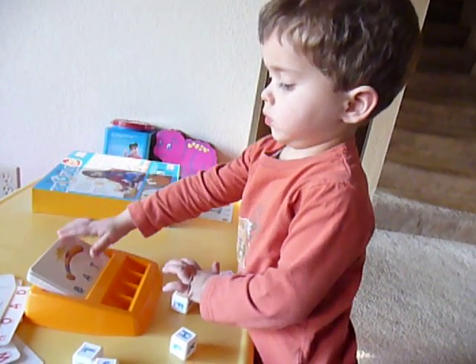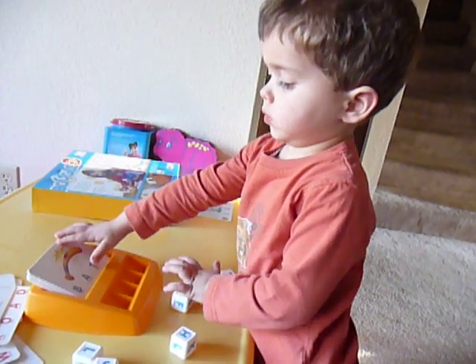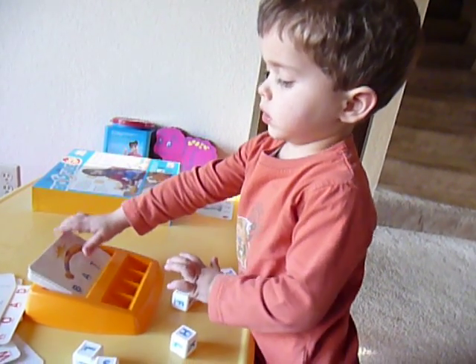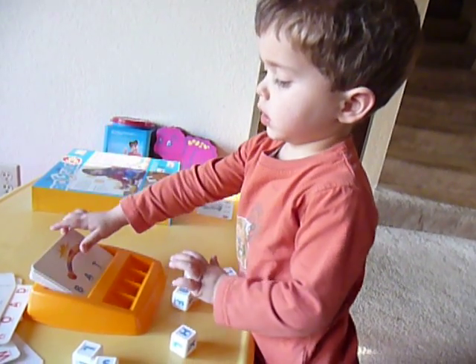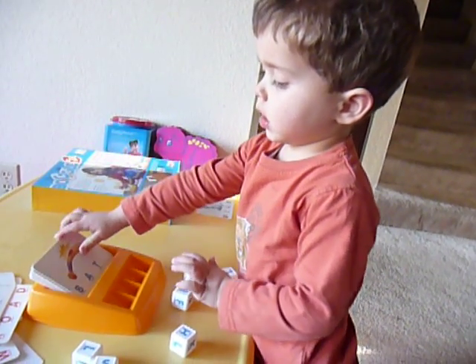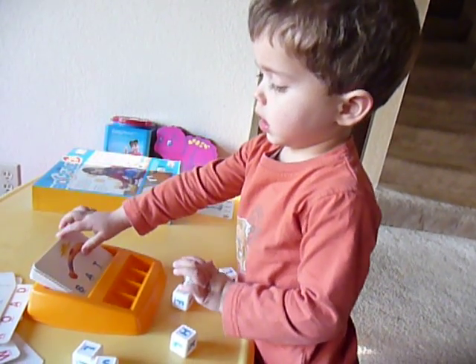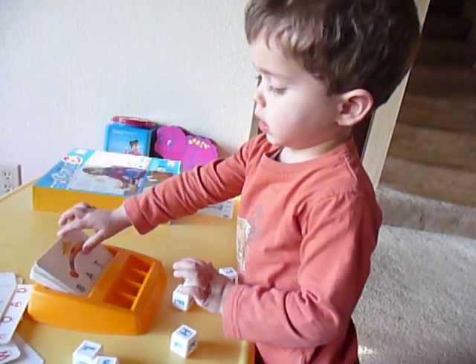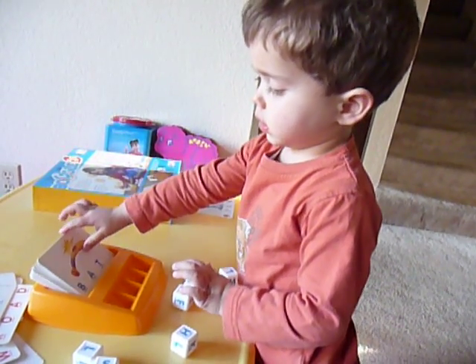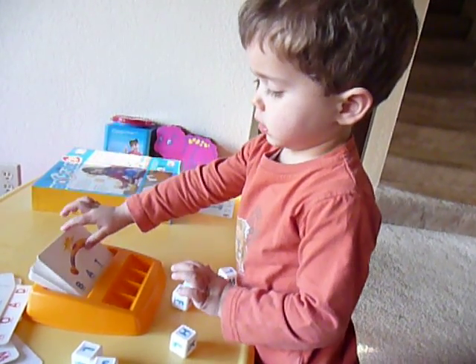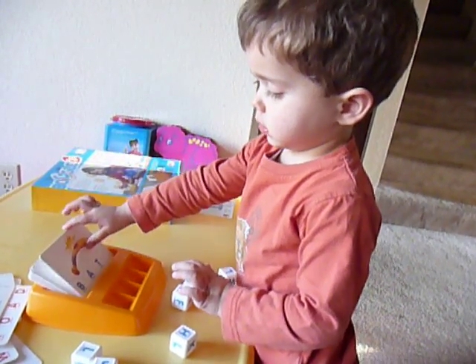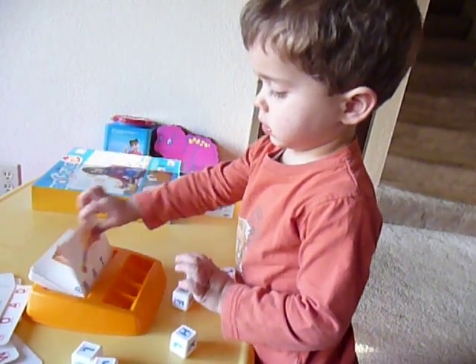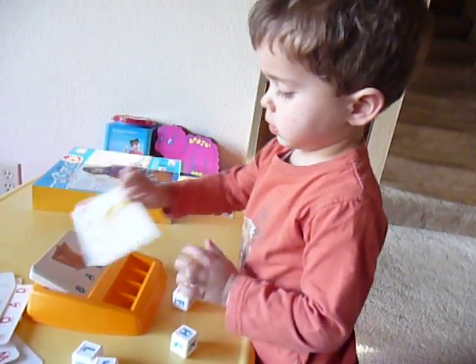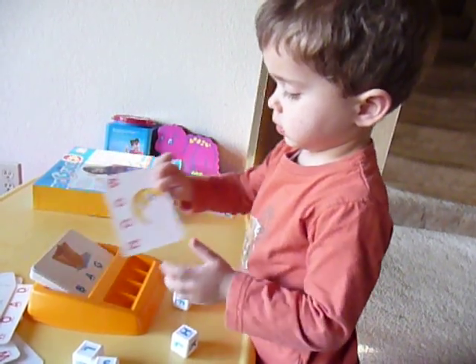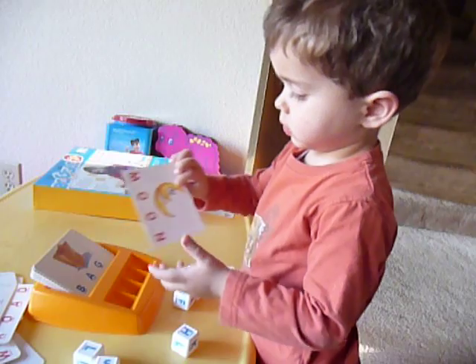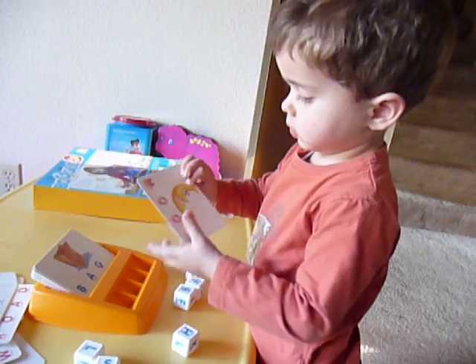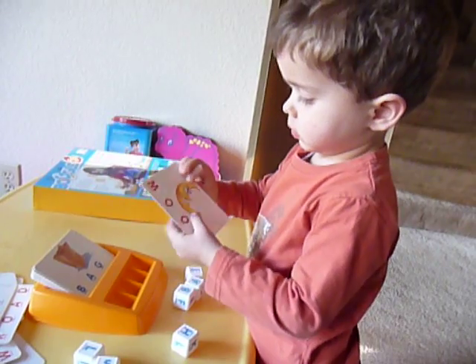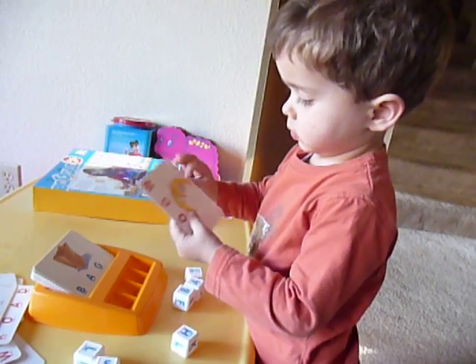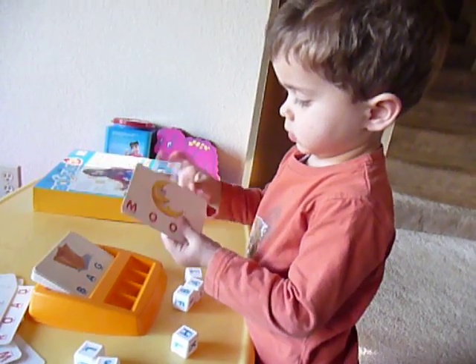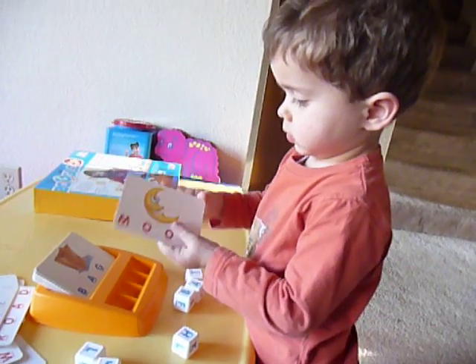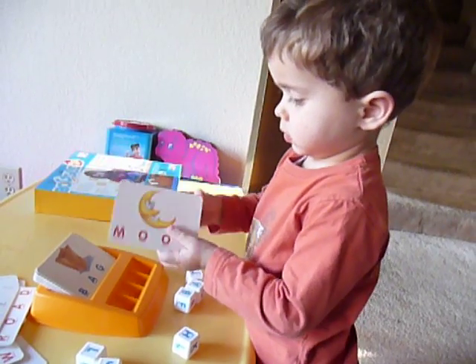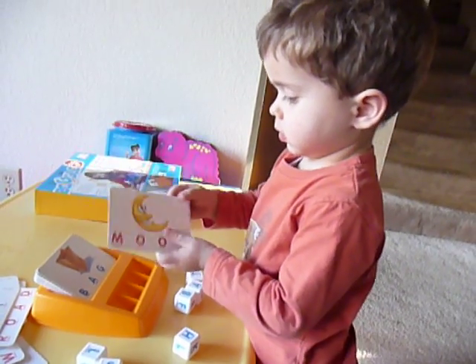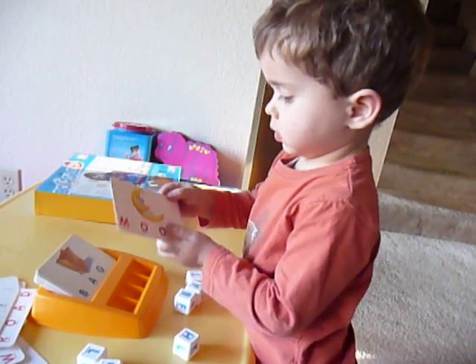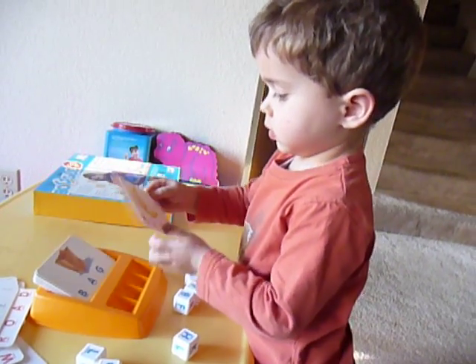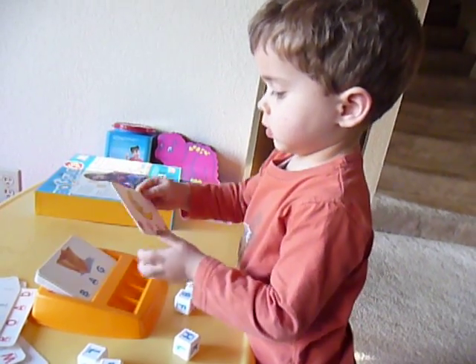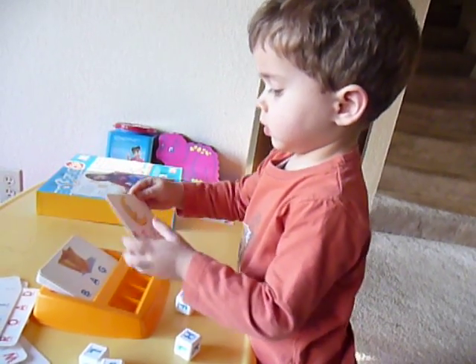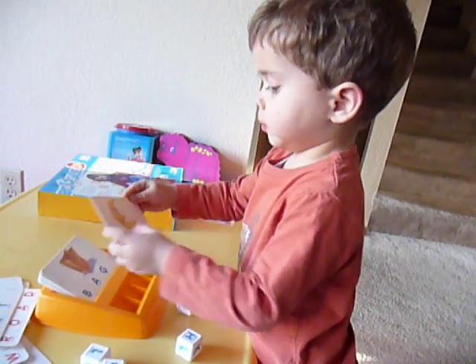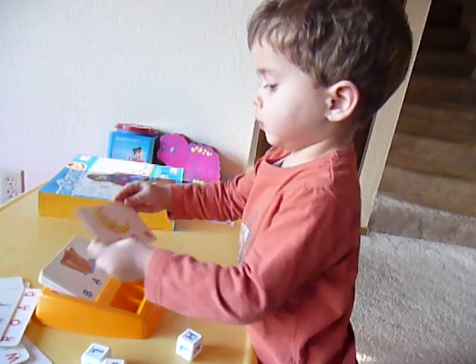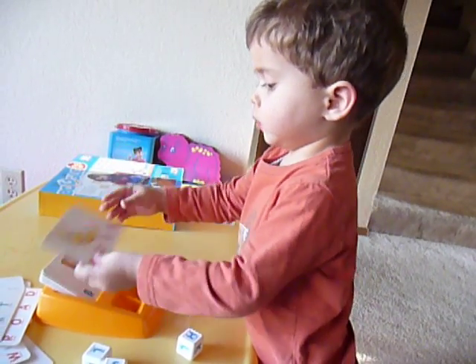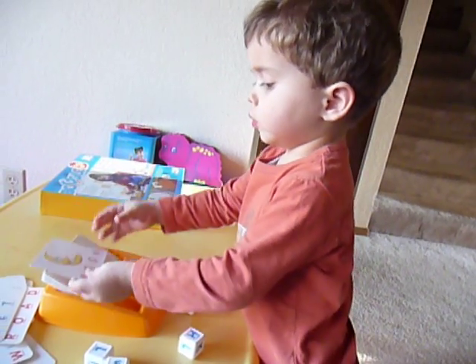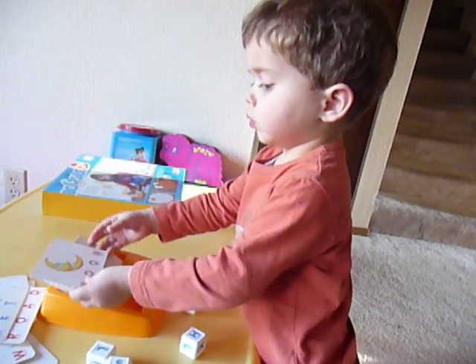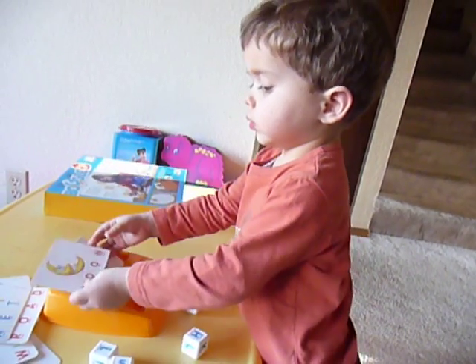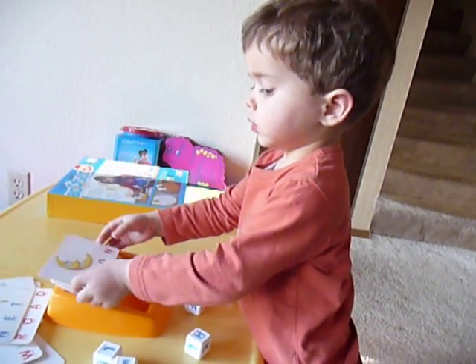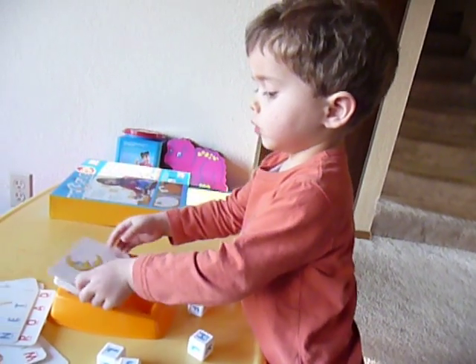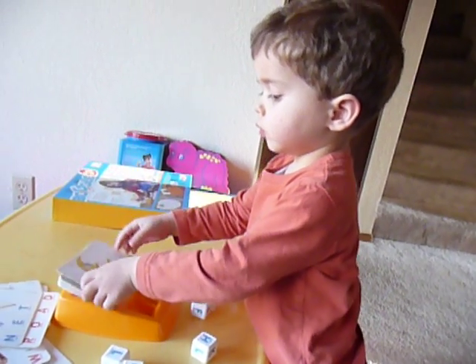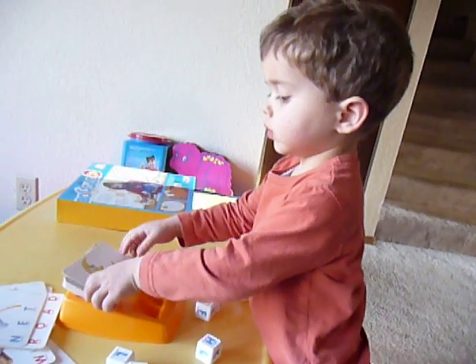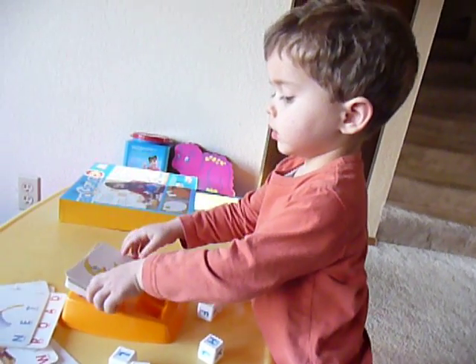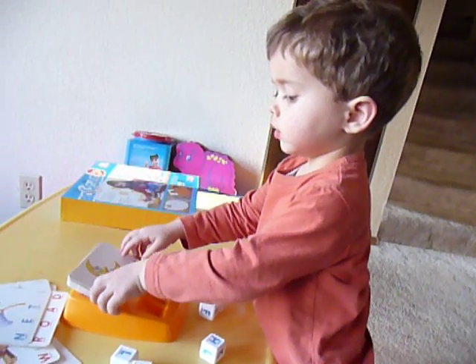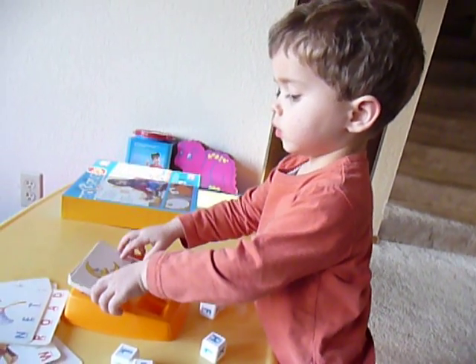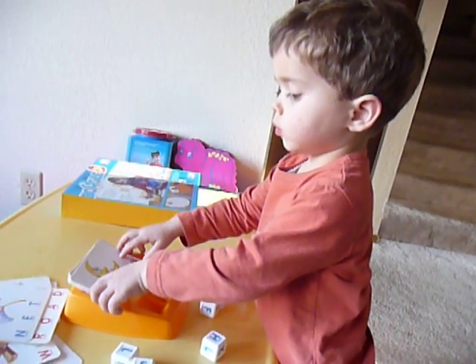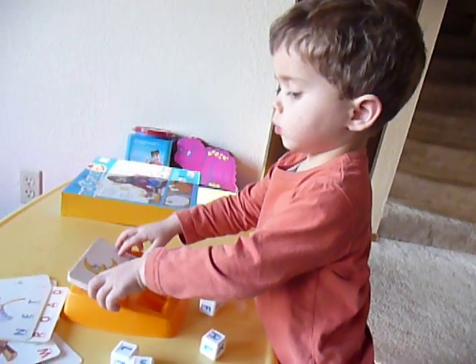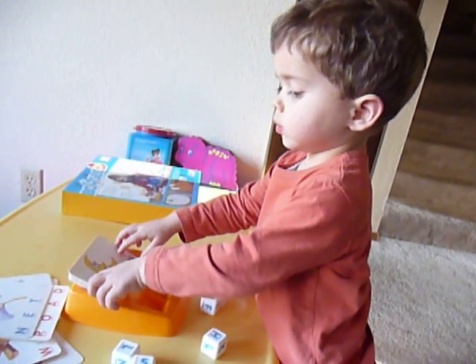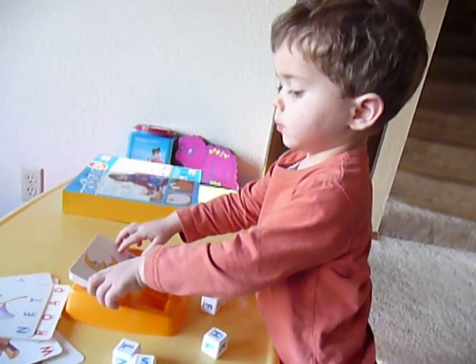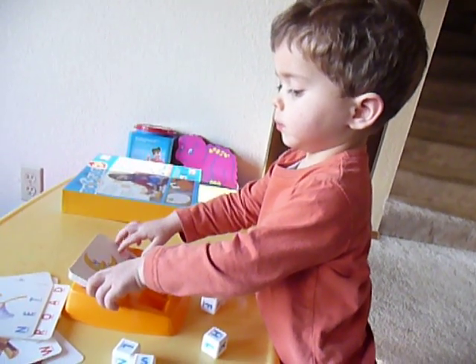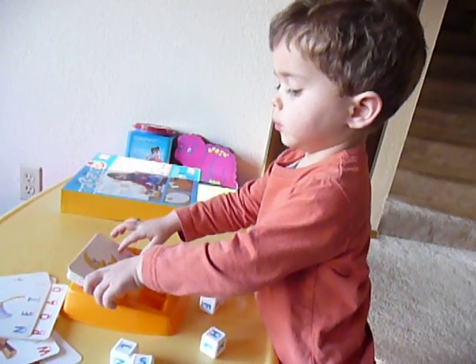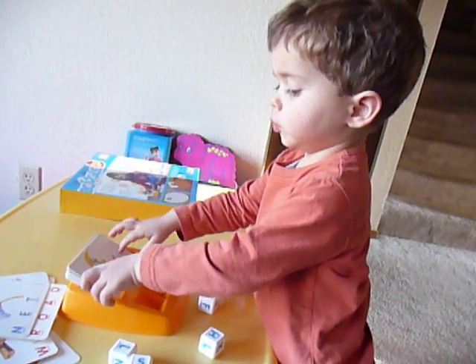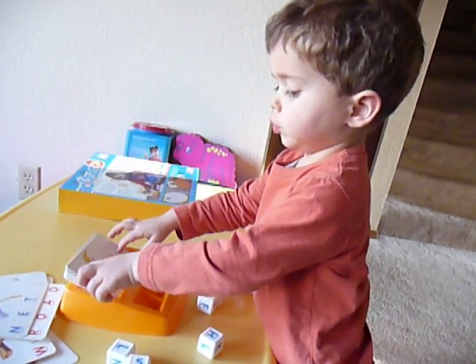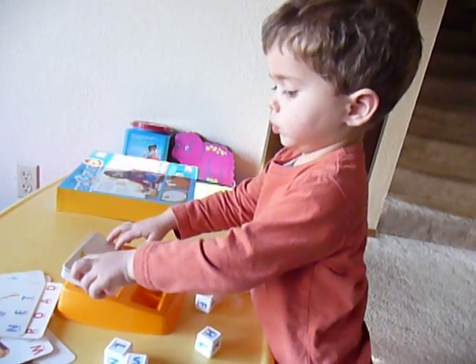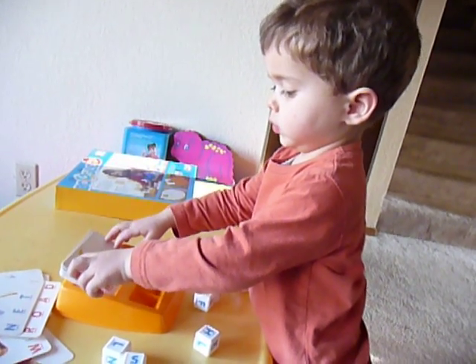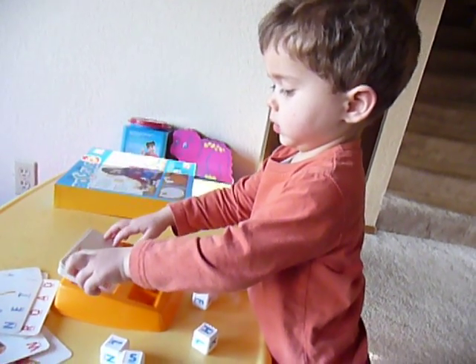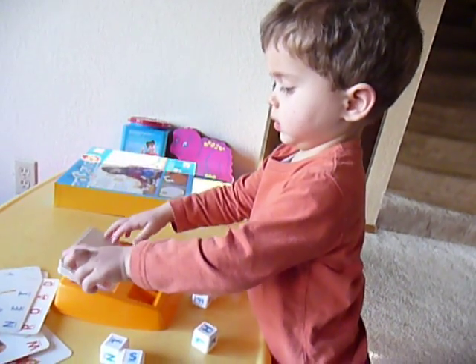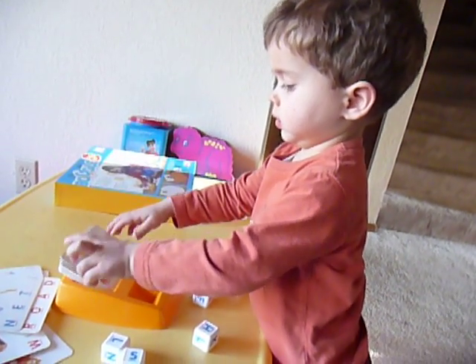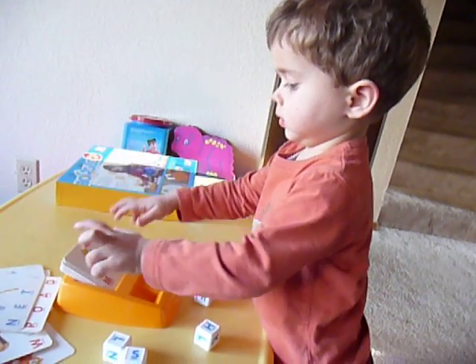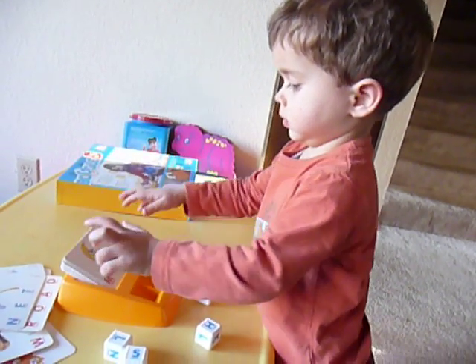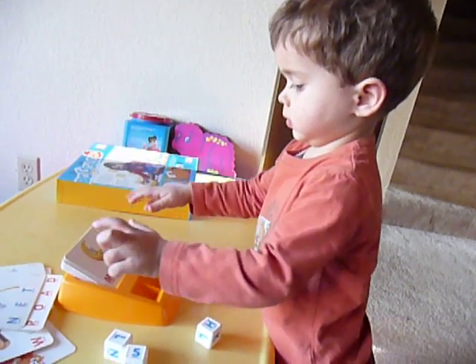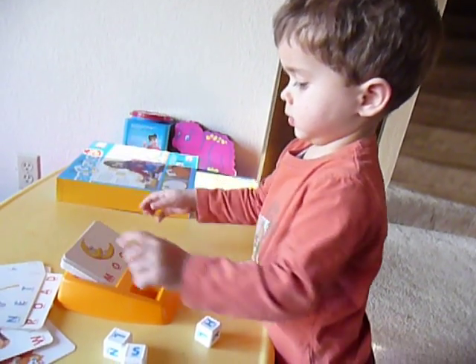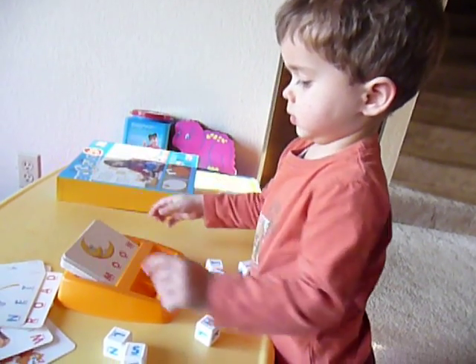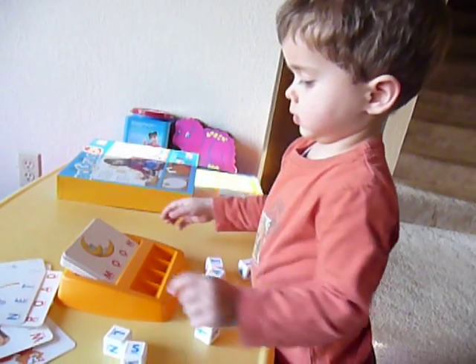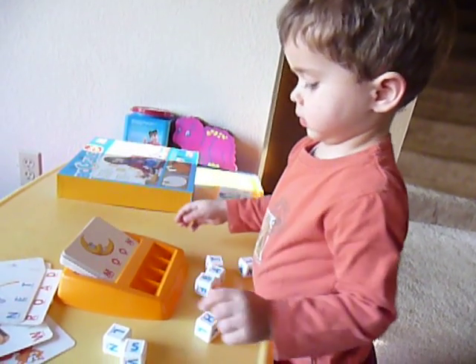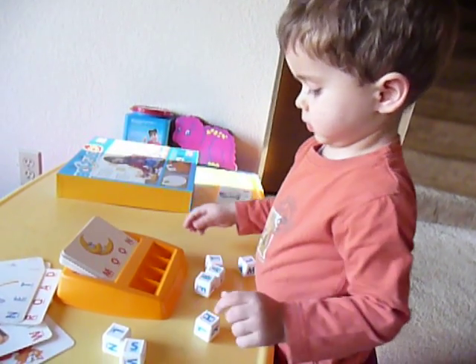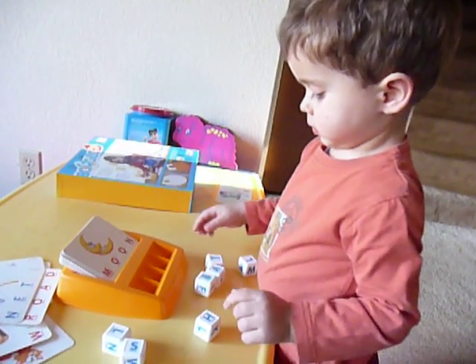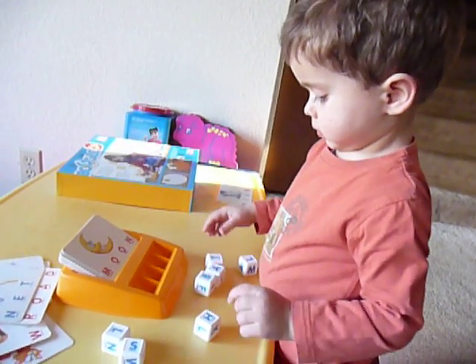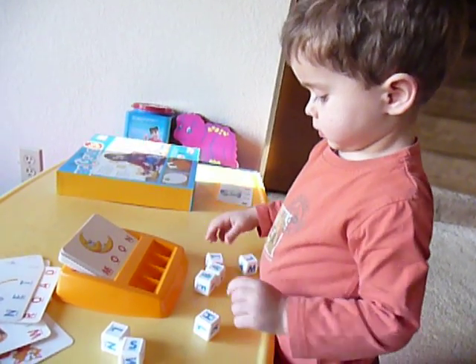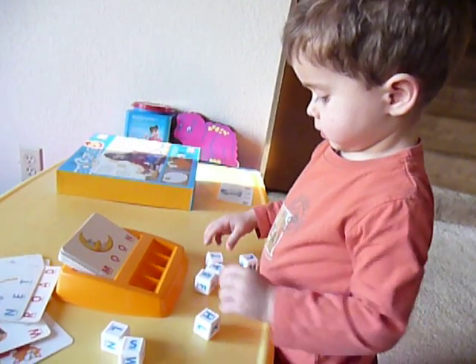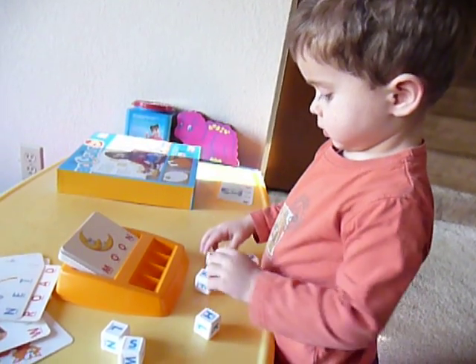What's that? I'm making the word BAT! What's the word MOON? You're making the word MOON now?